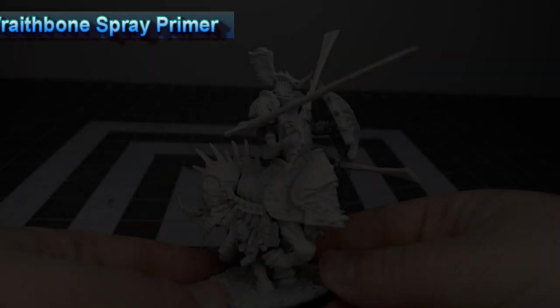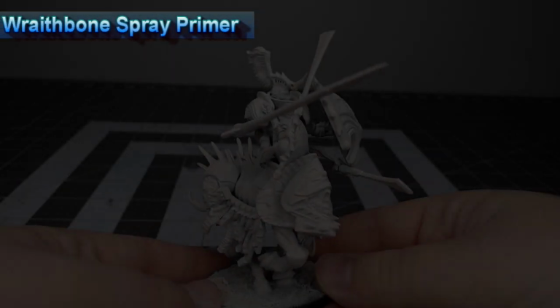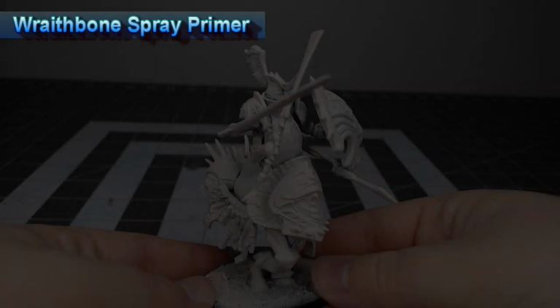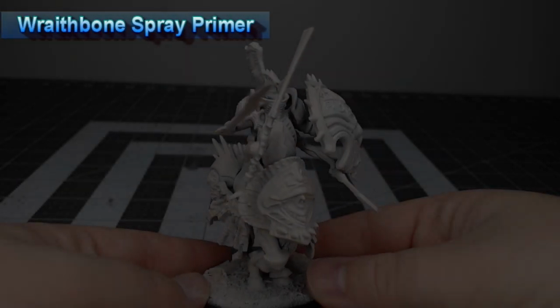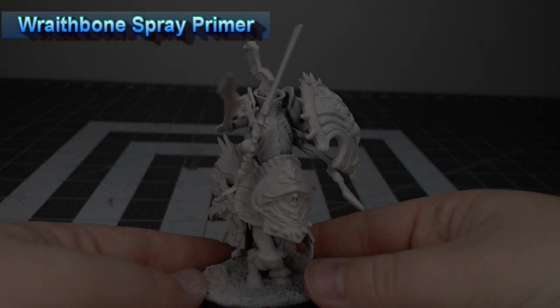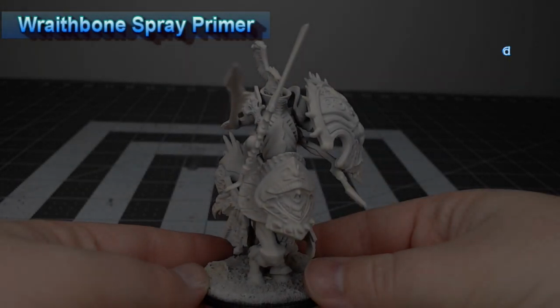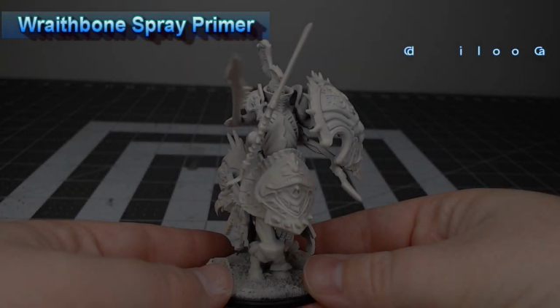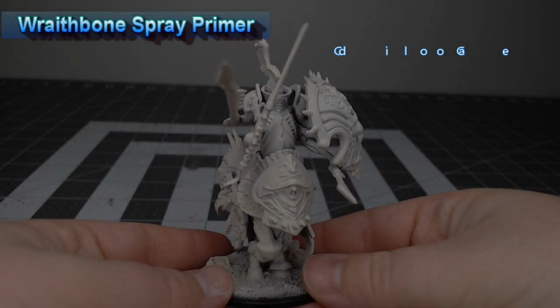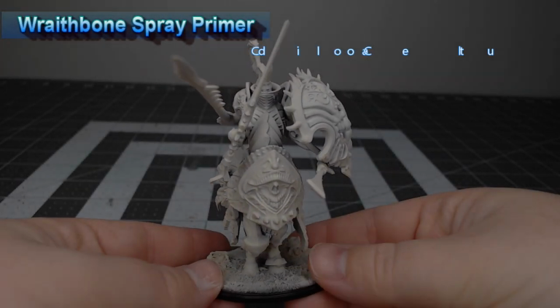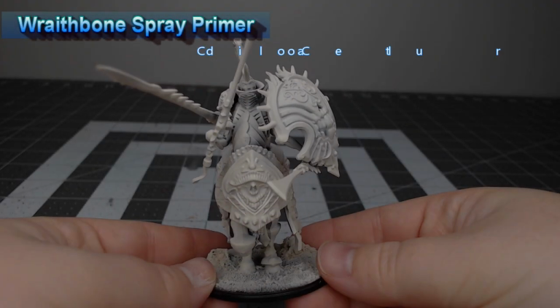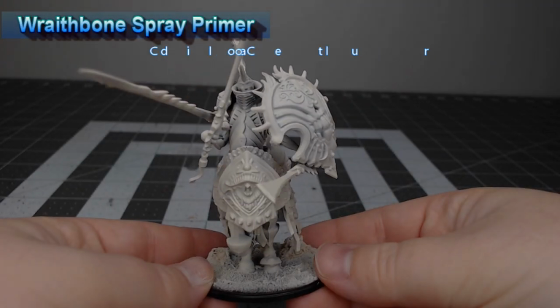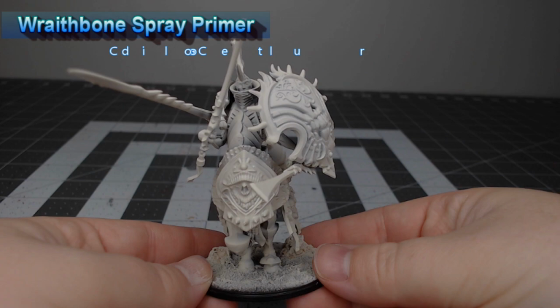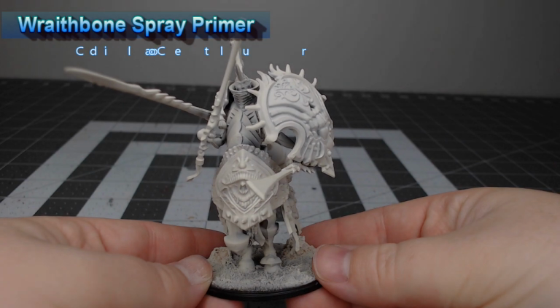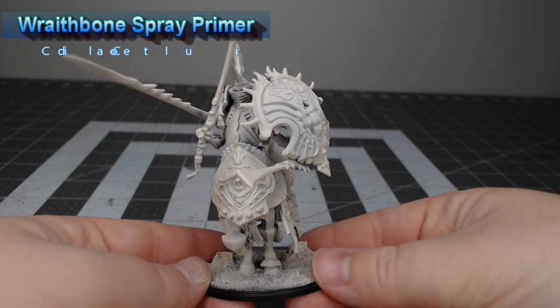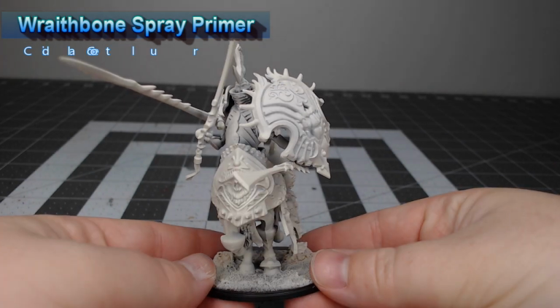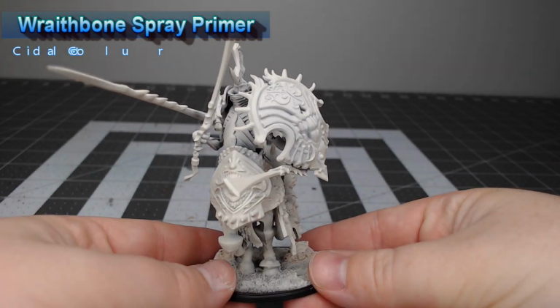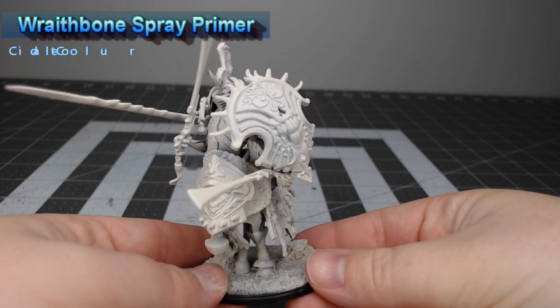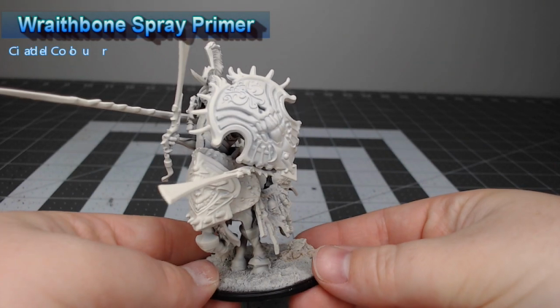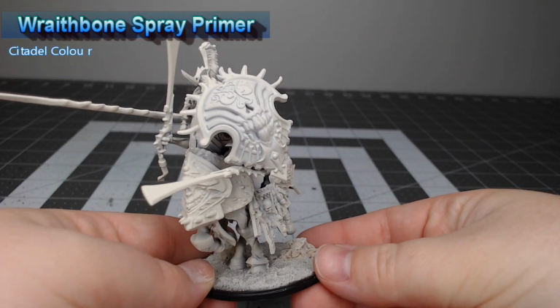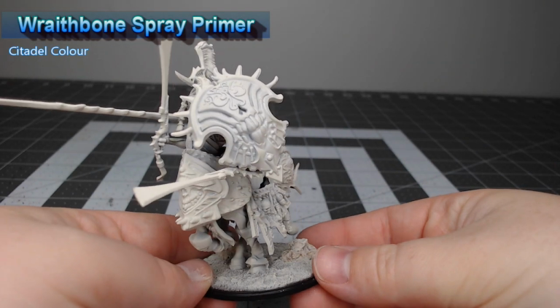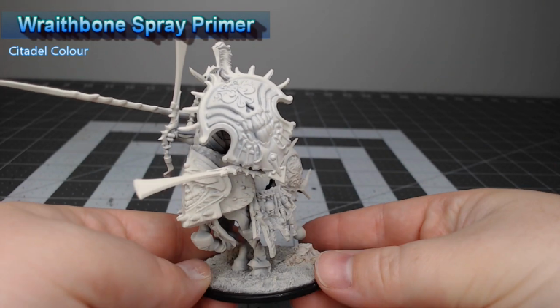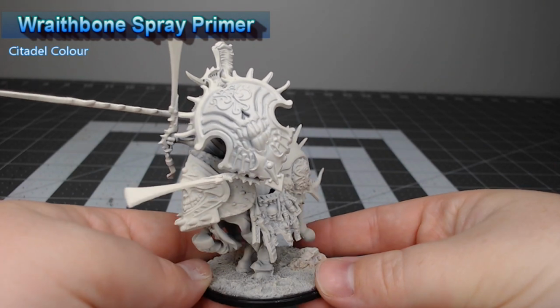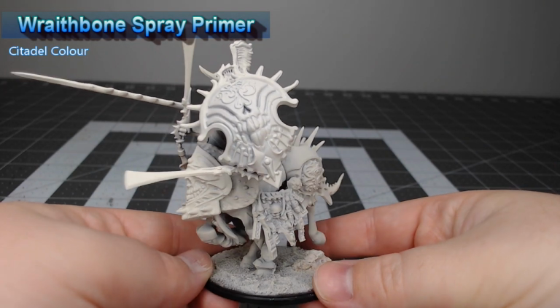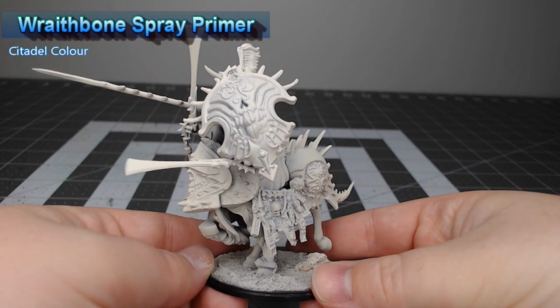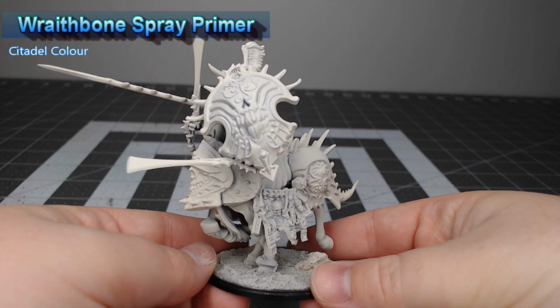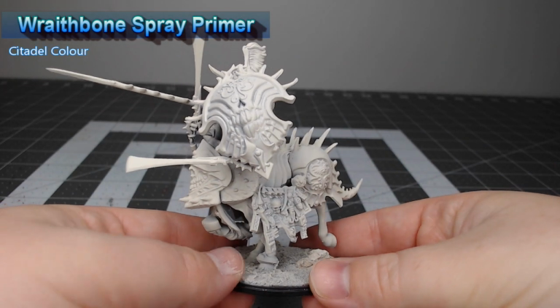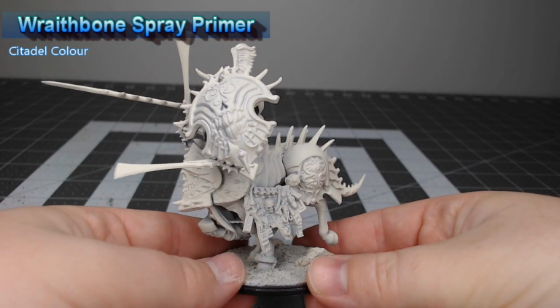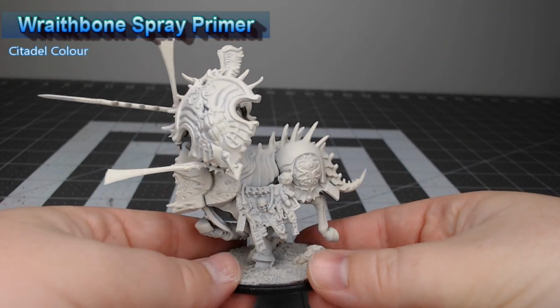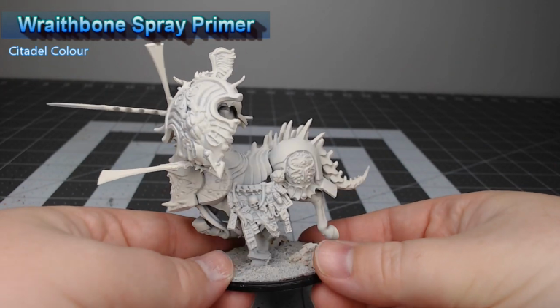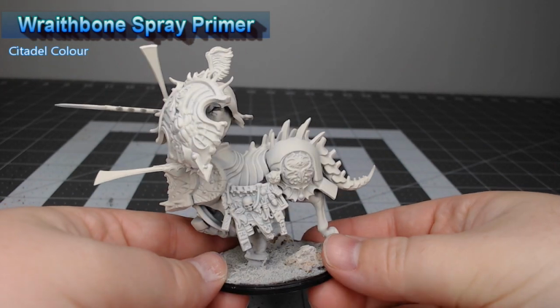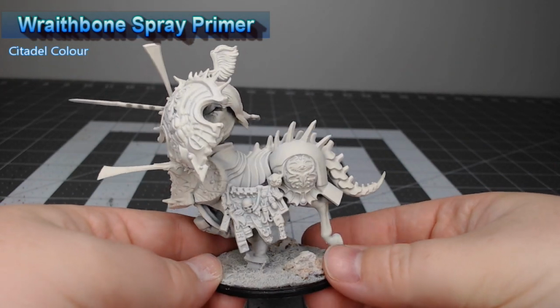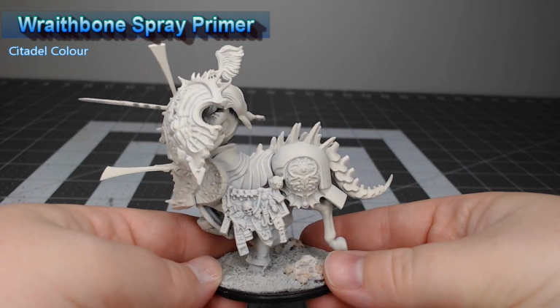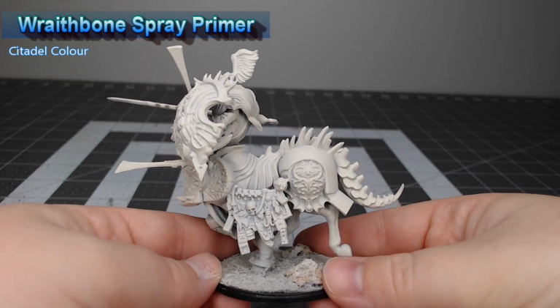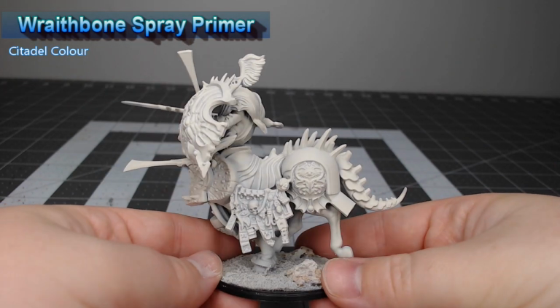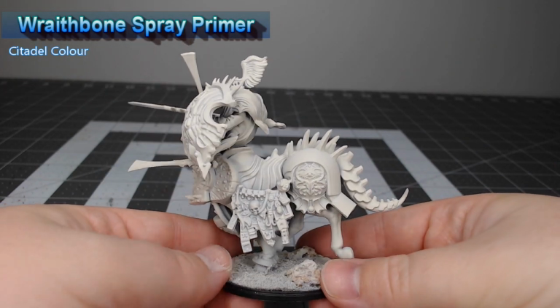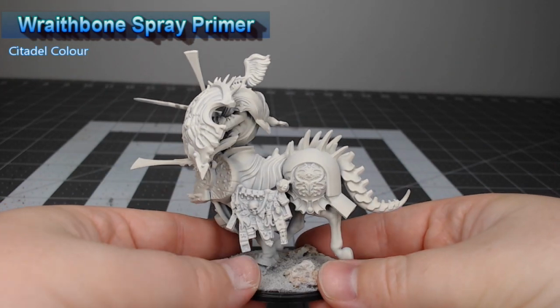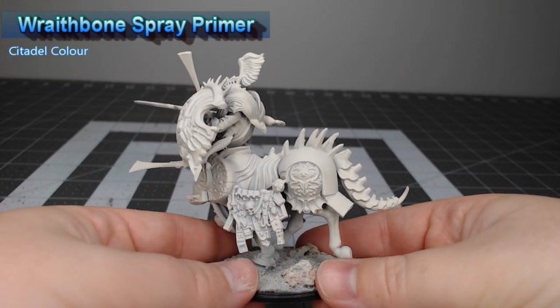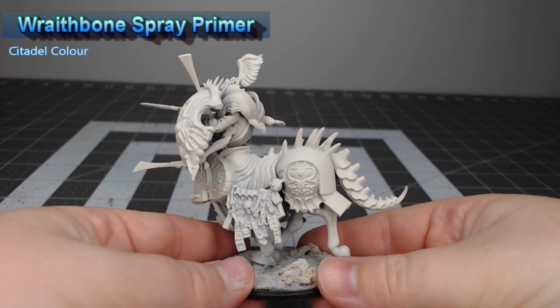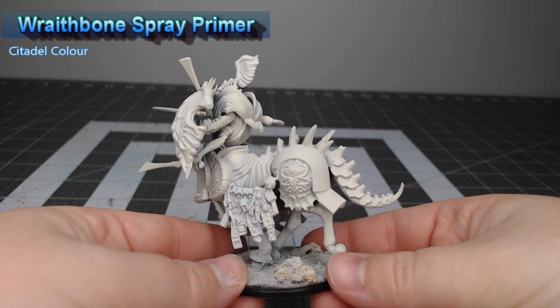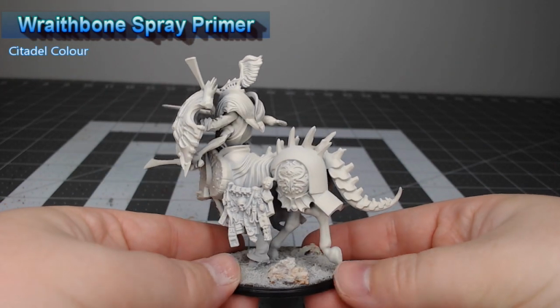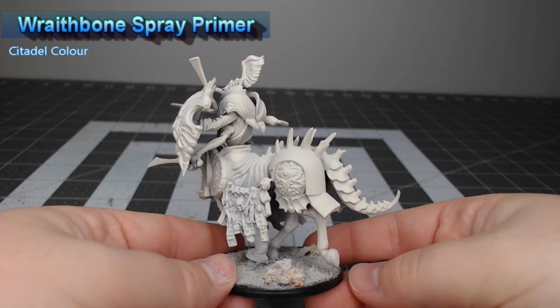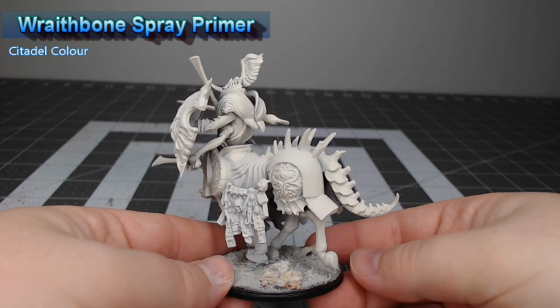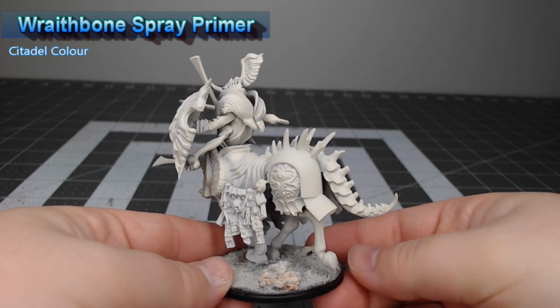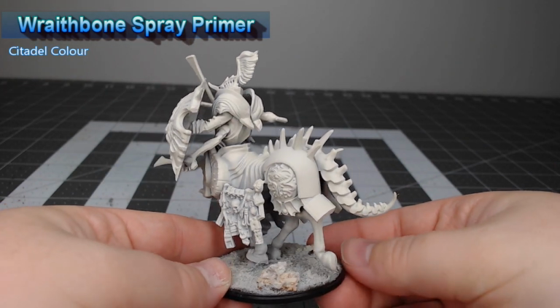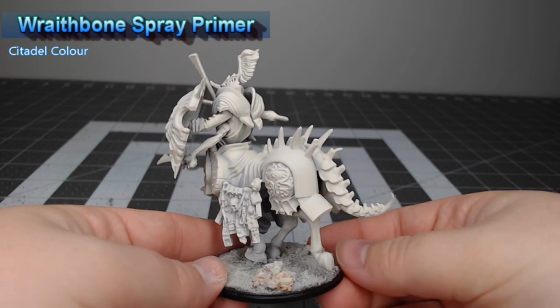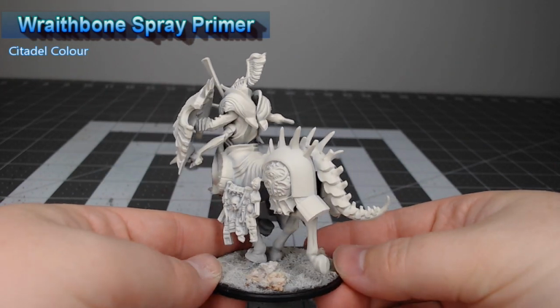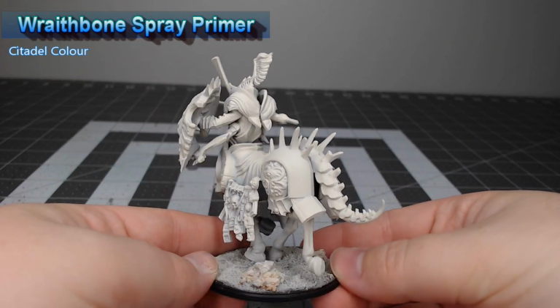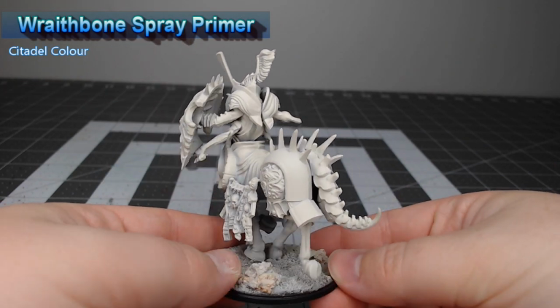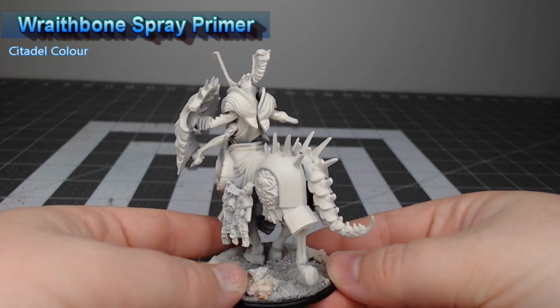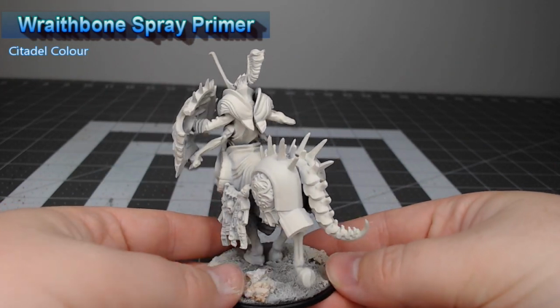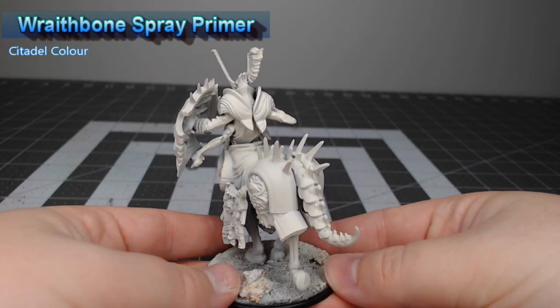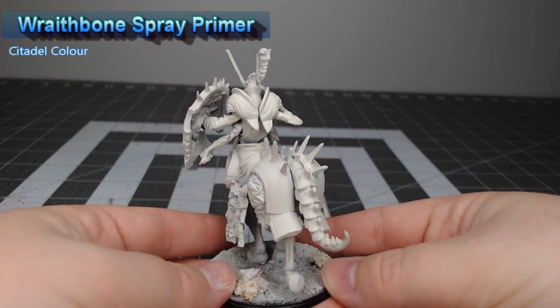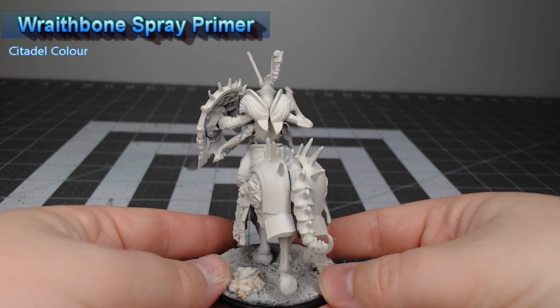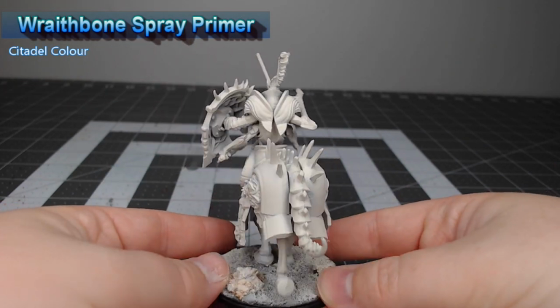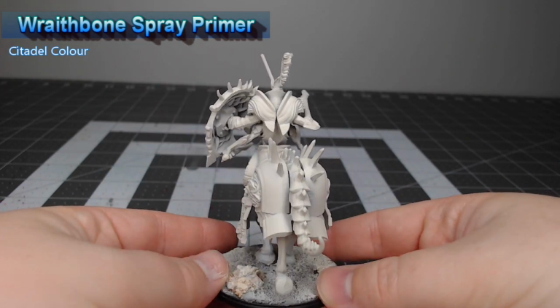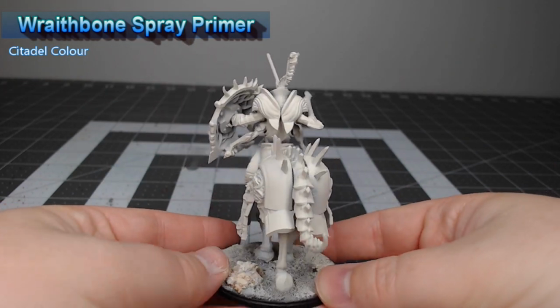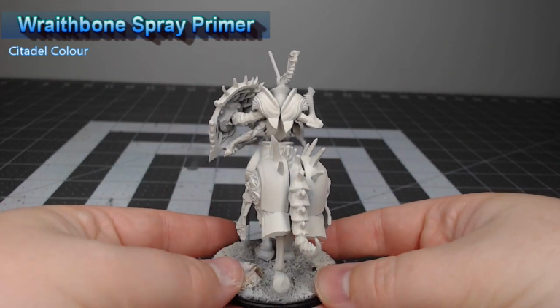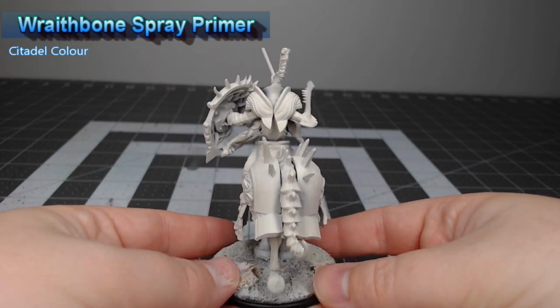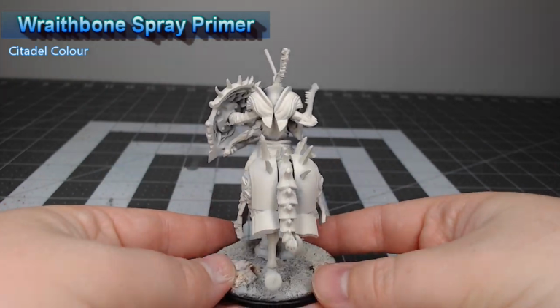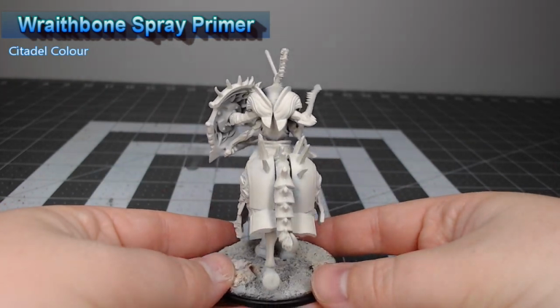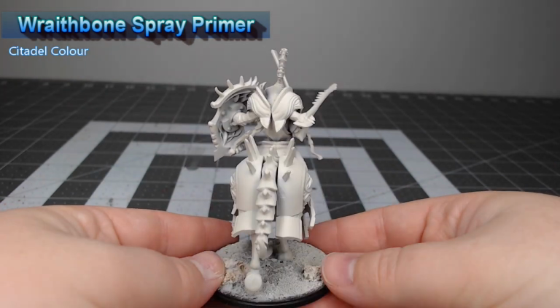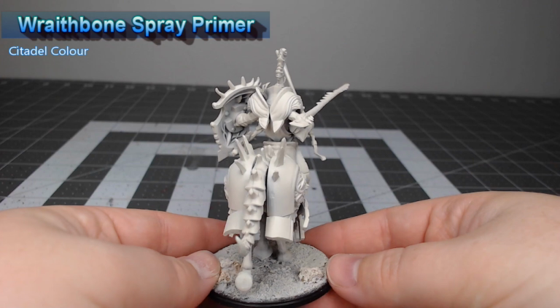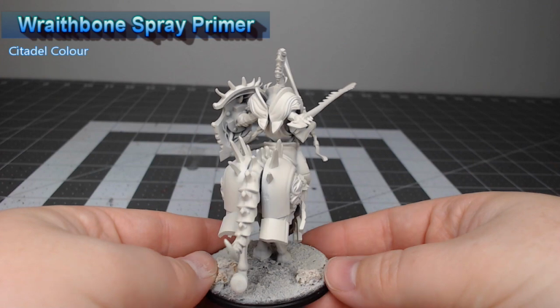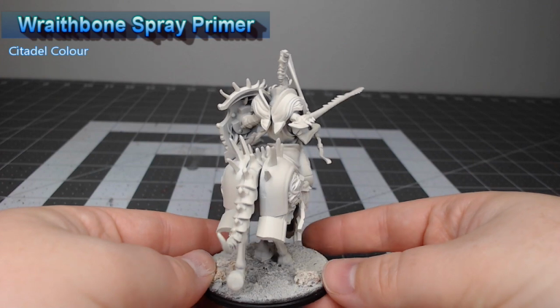Before we can paint this model, we need to prime it, so we're going to spray the entire model using Wraithbone Spray Primer from Citadel.